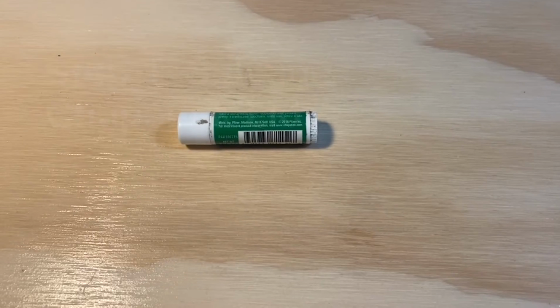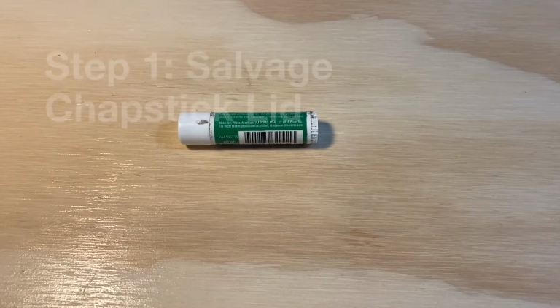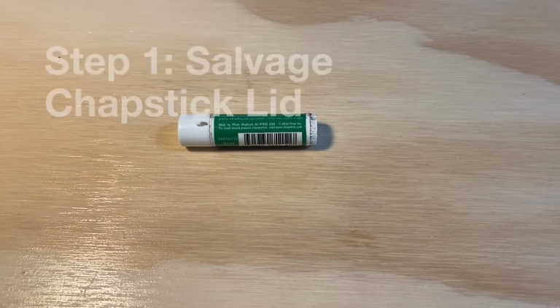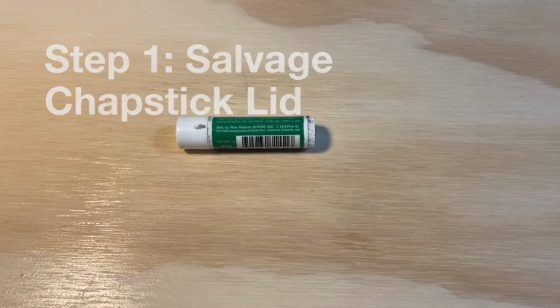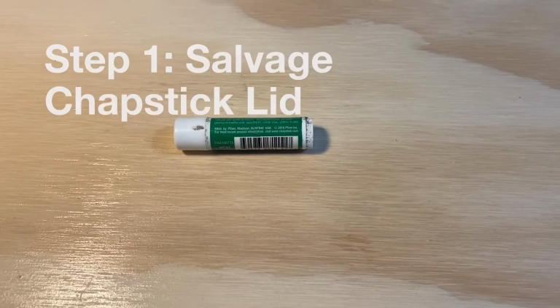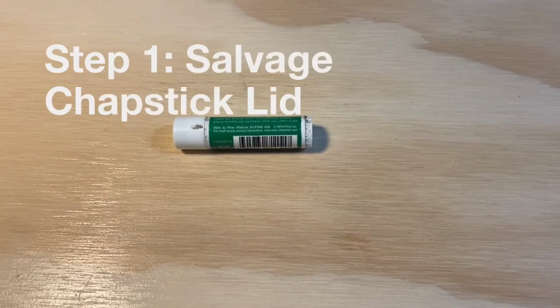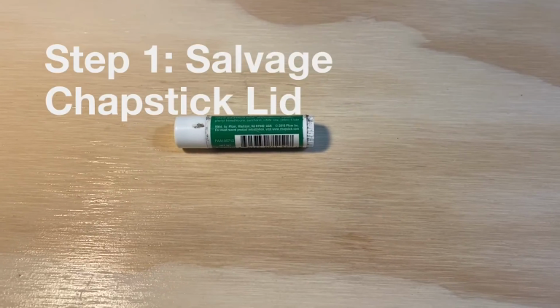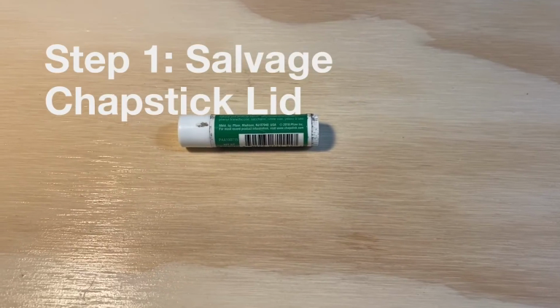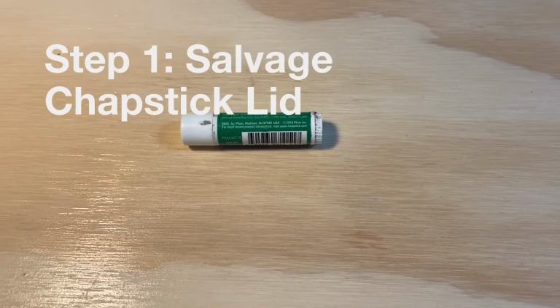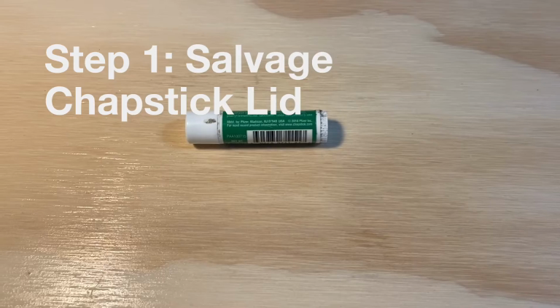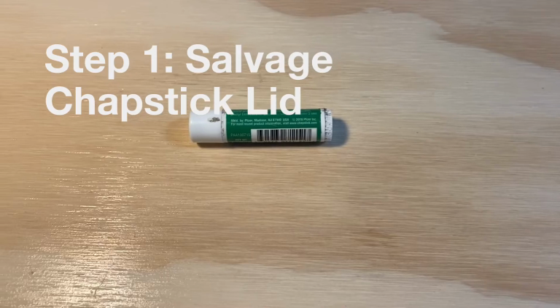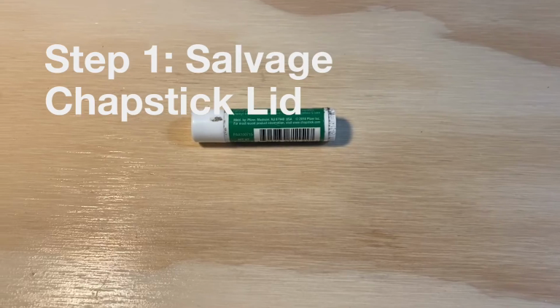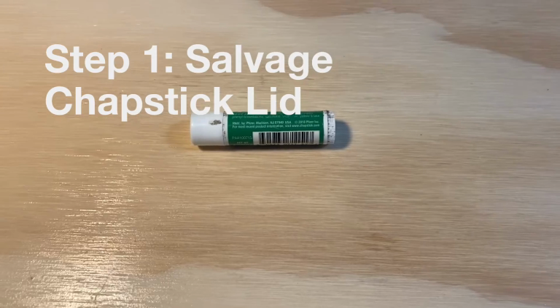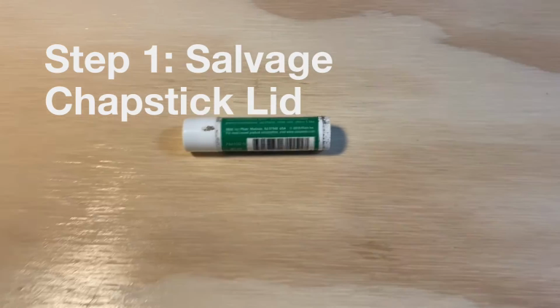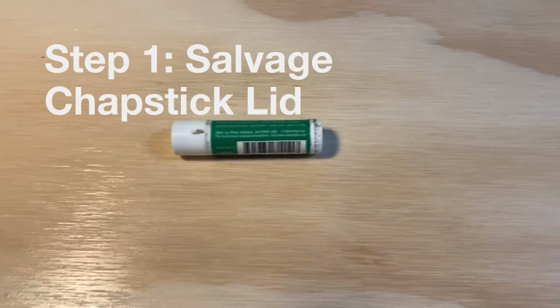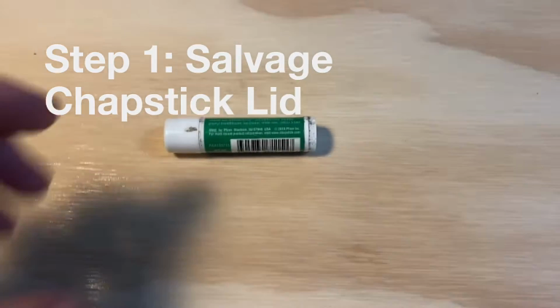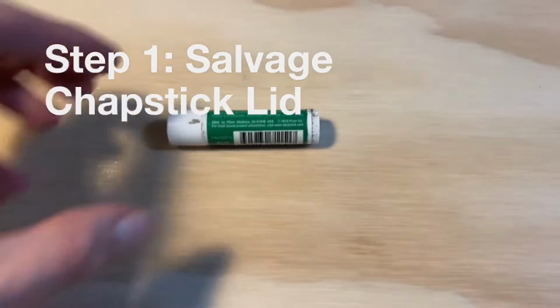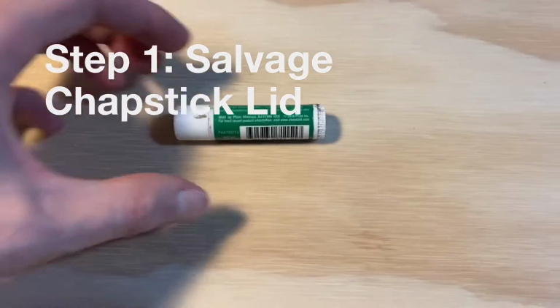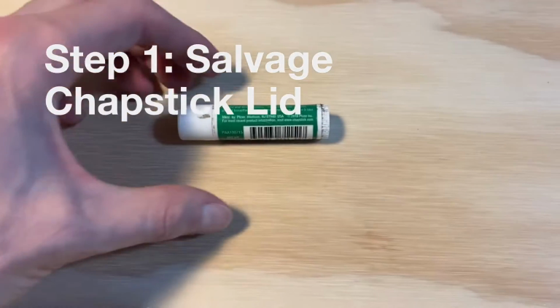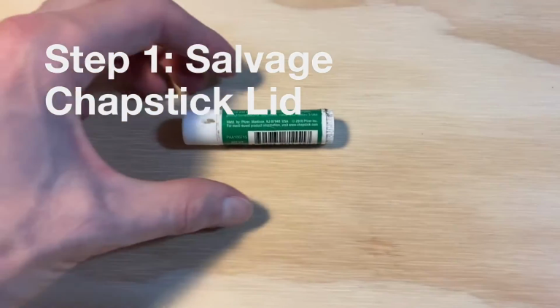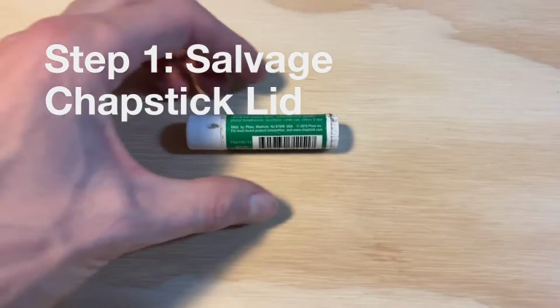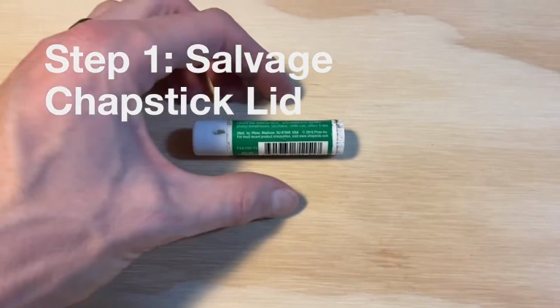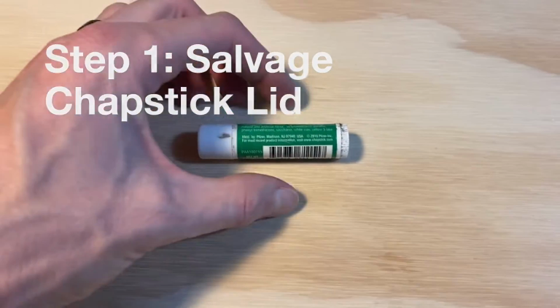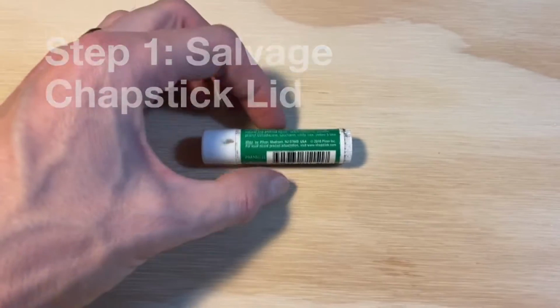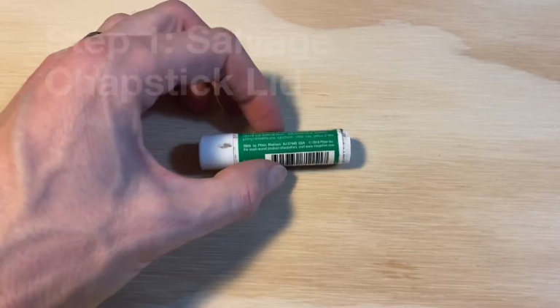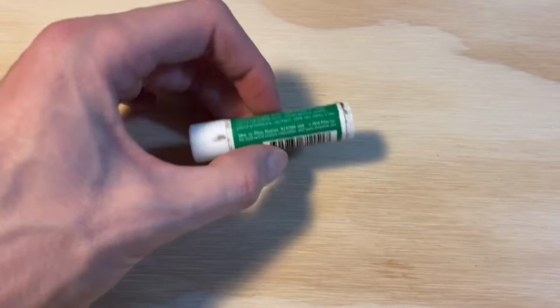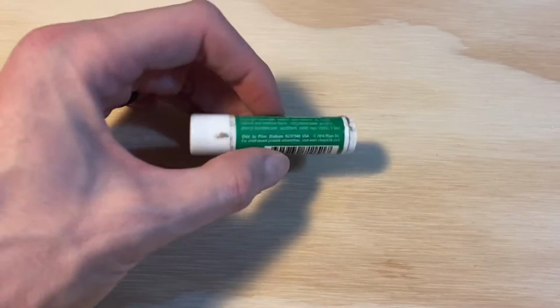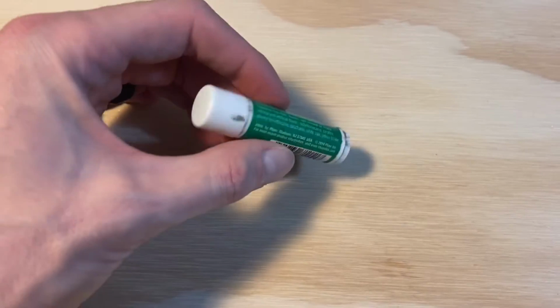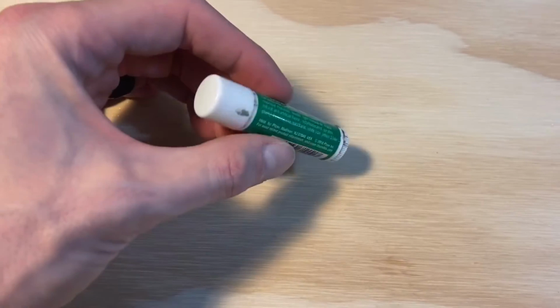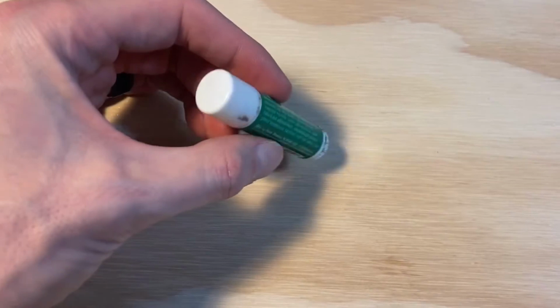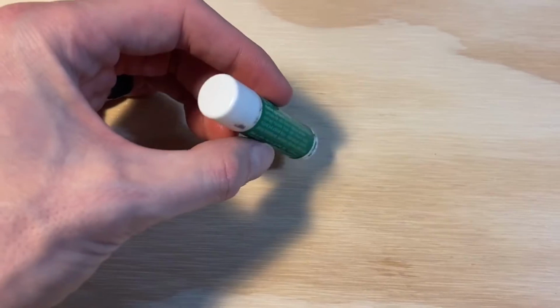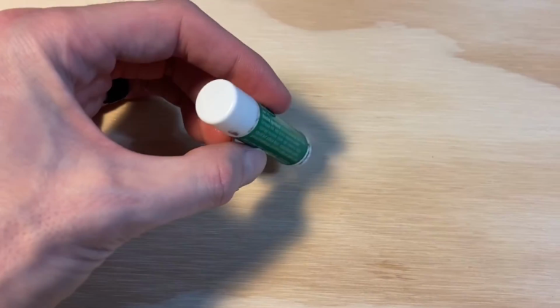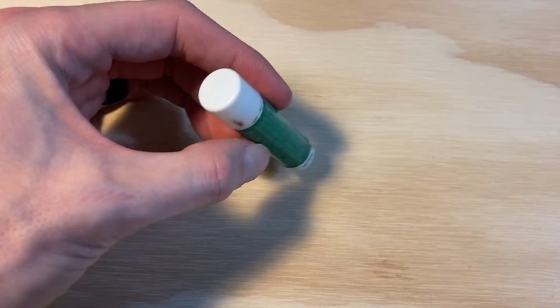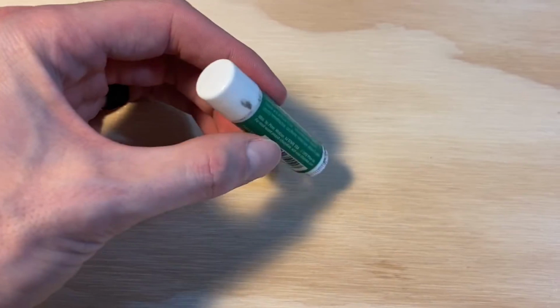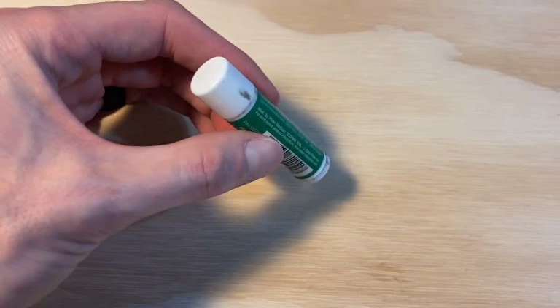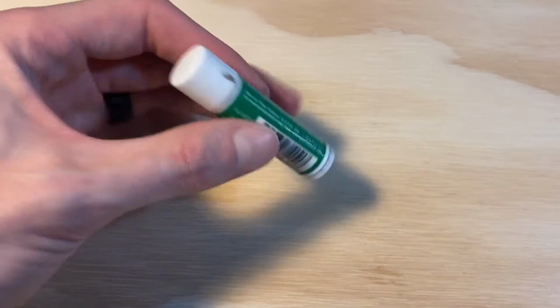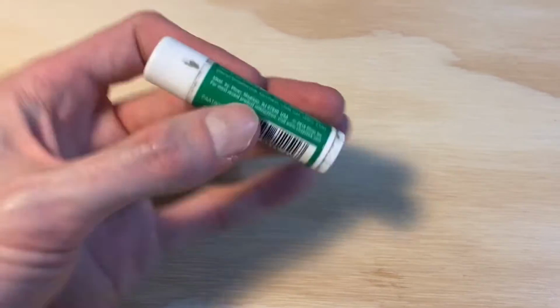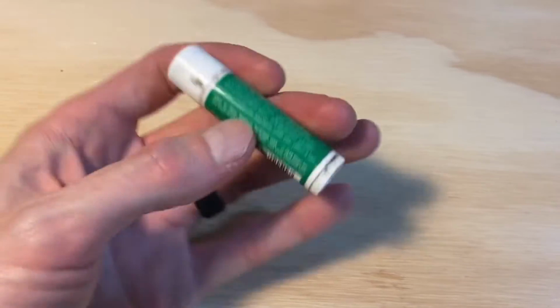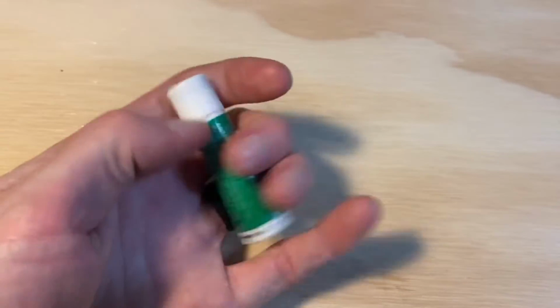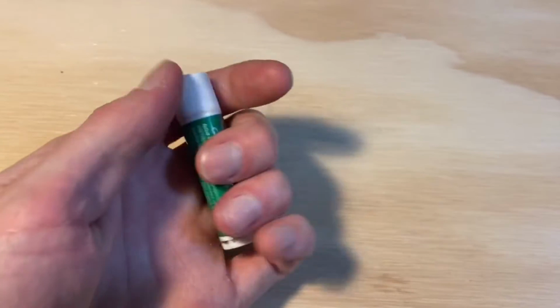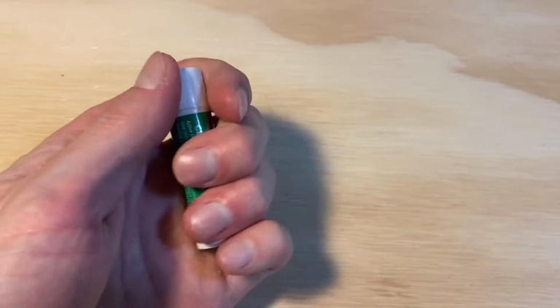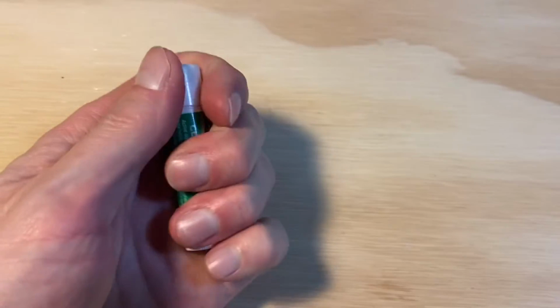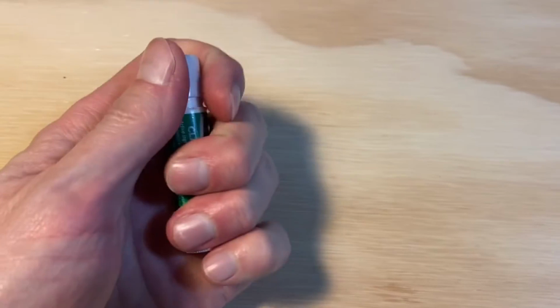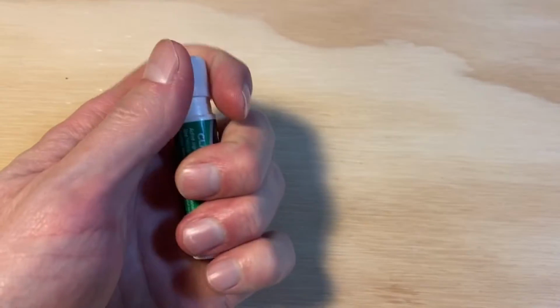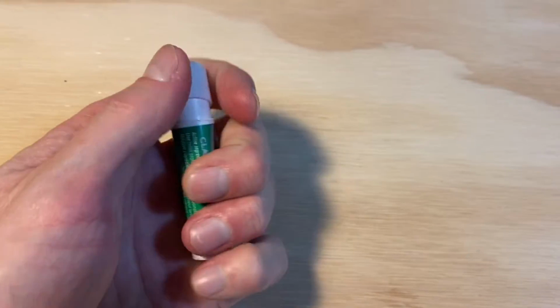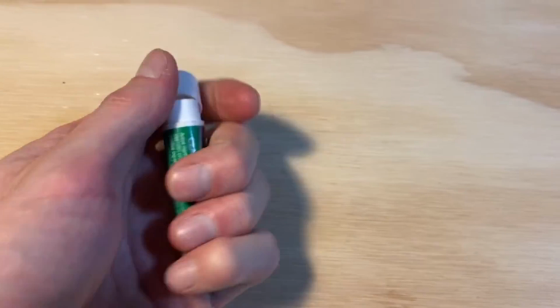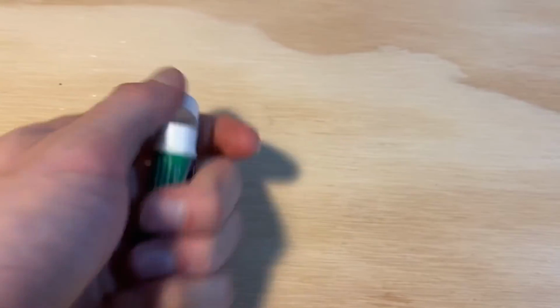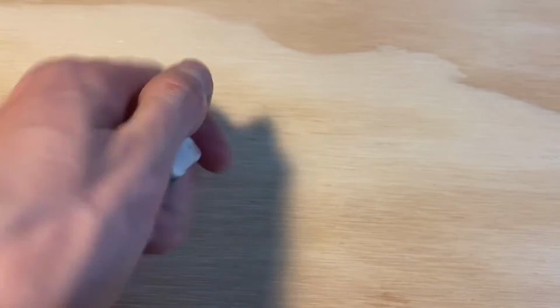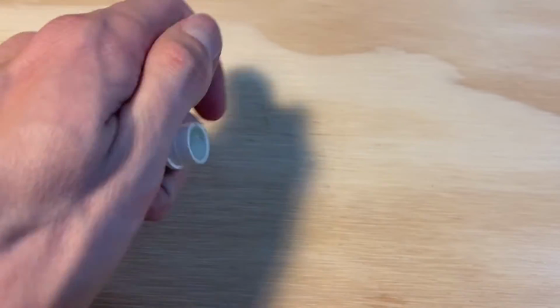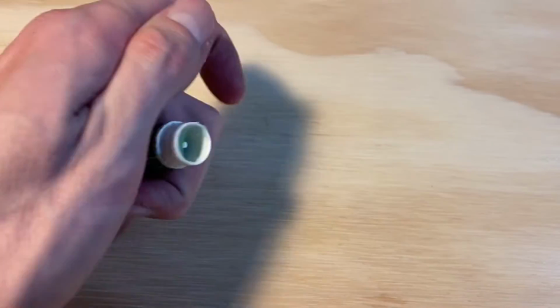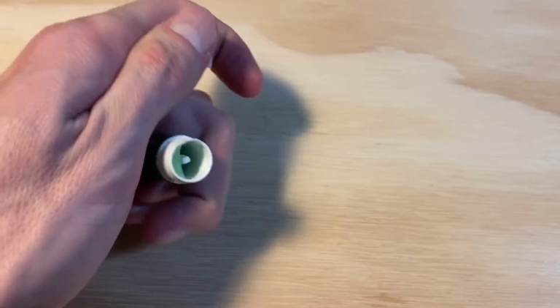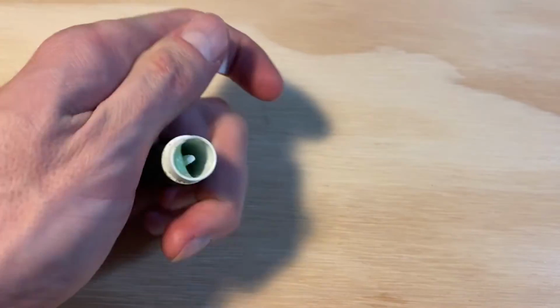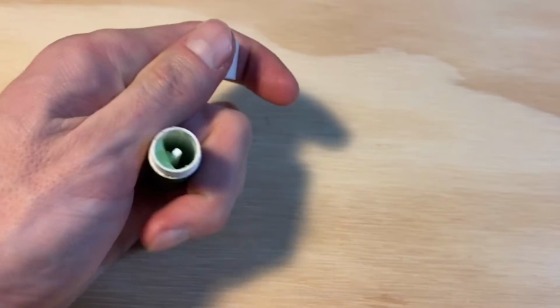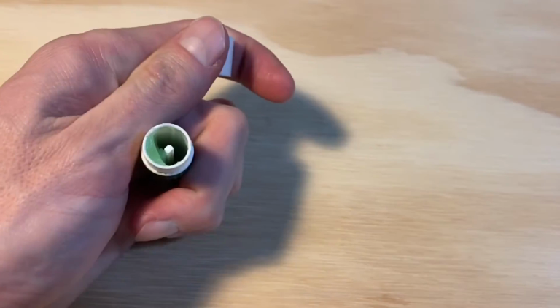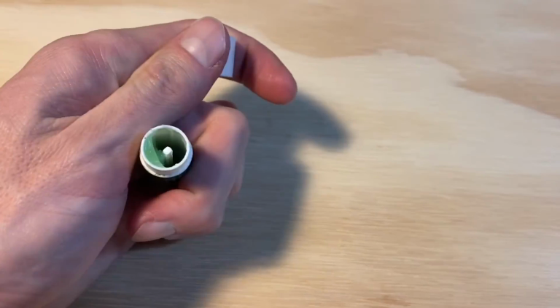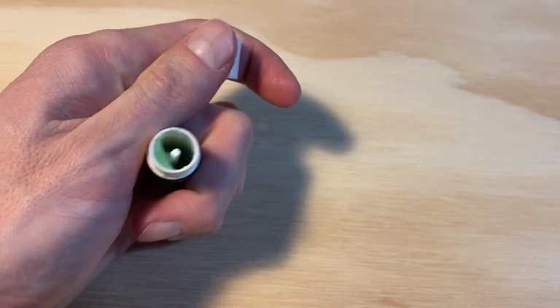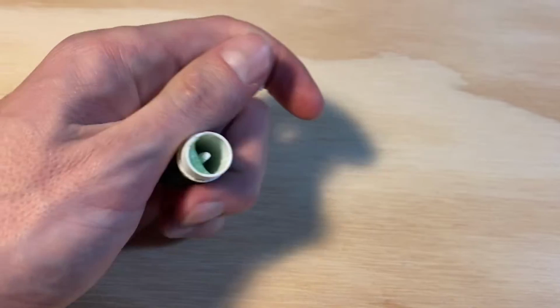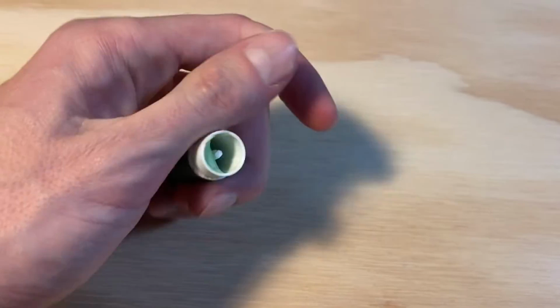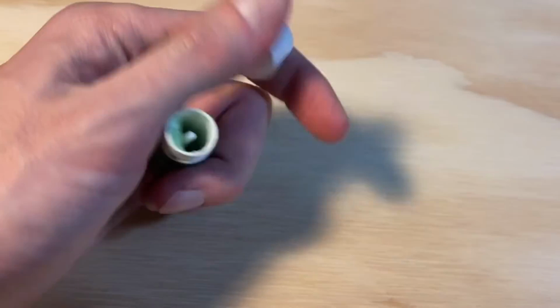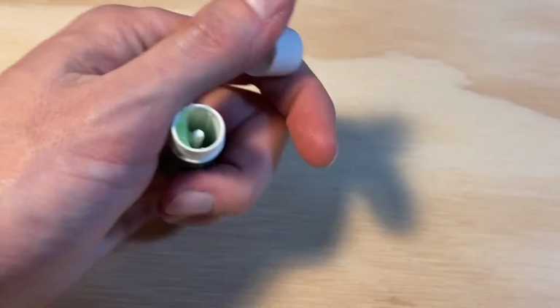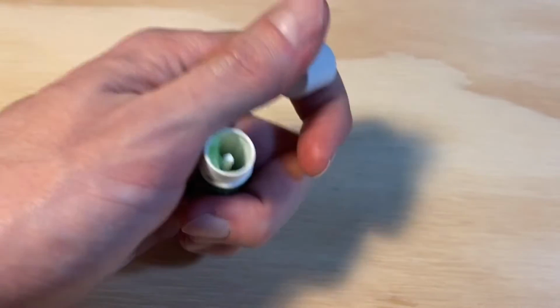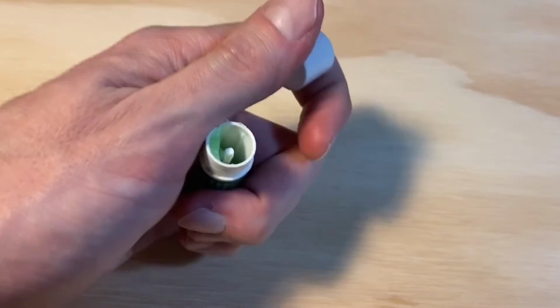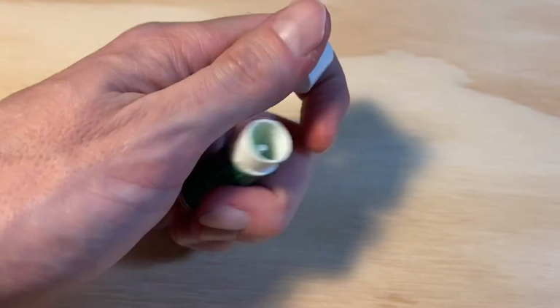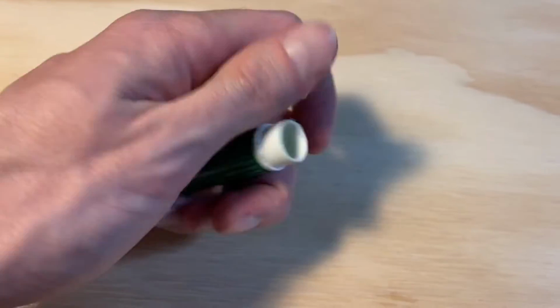All right, step one is to go find that melted chapstick under the seat of your car, remove the cap and clean it.